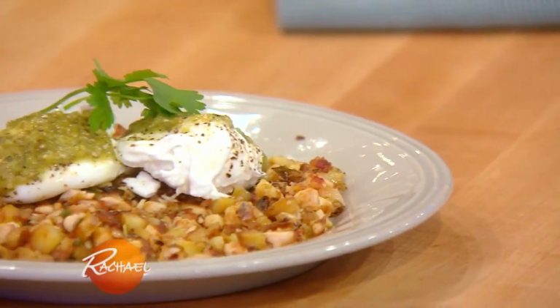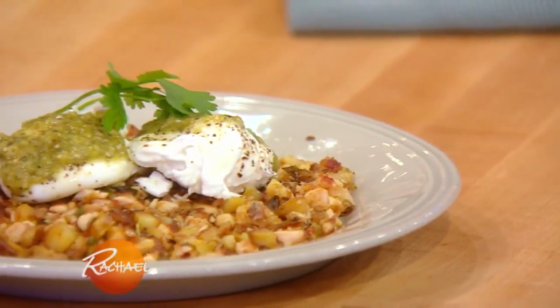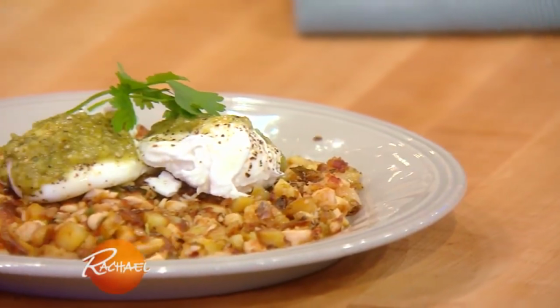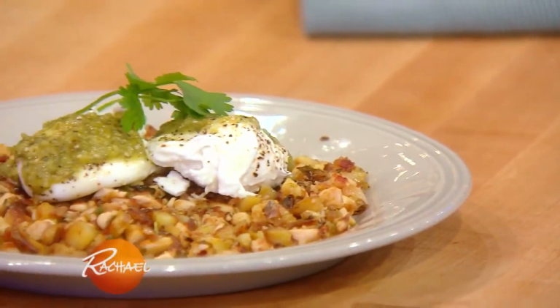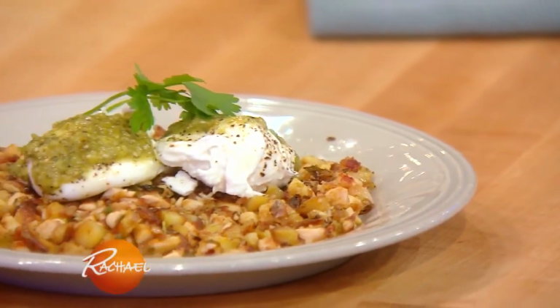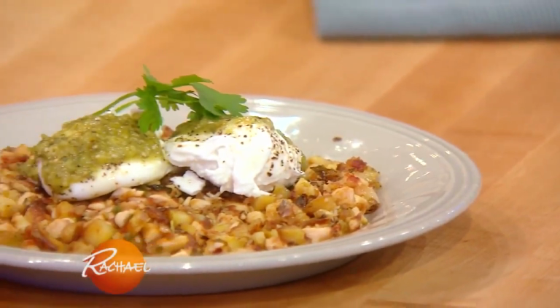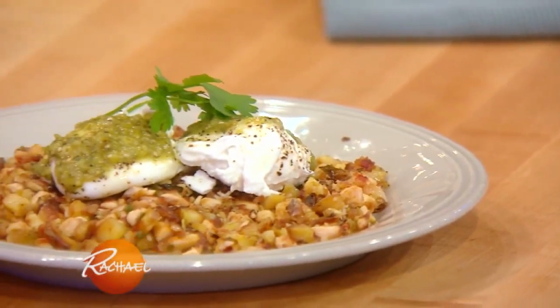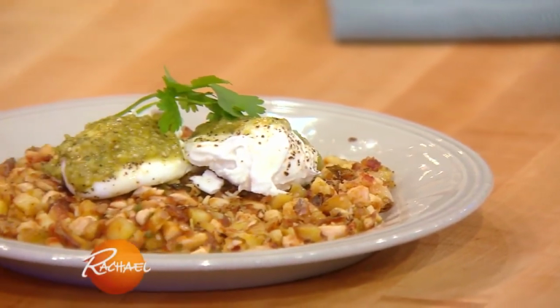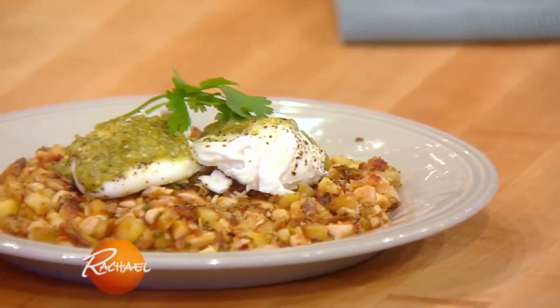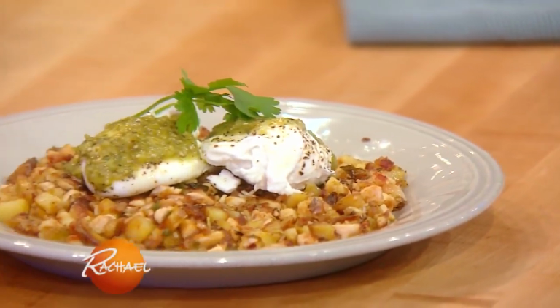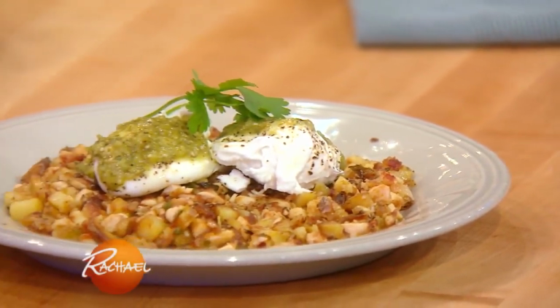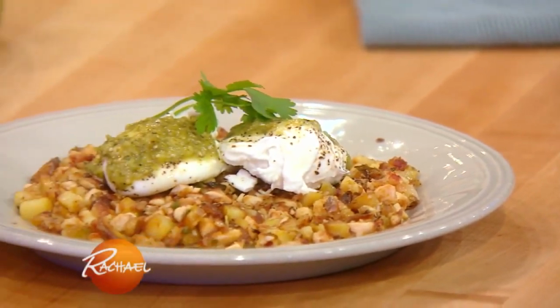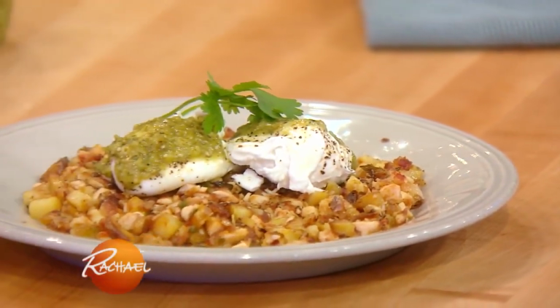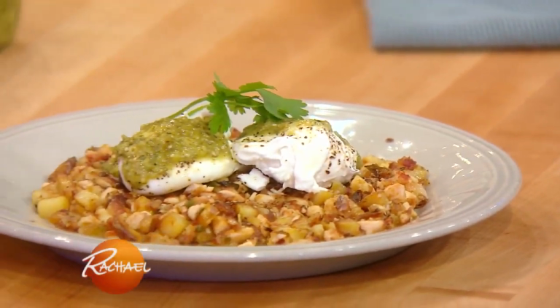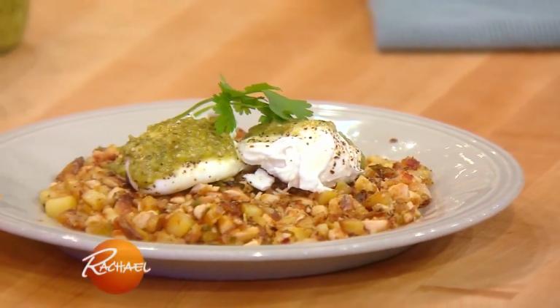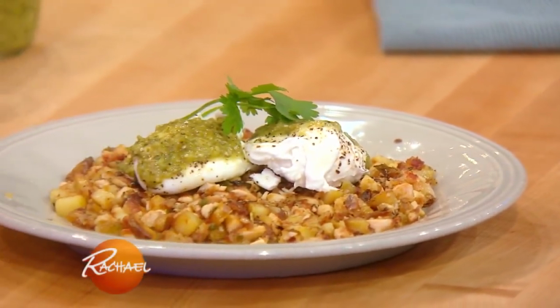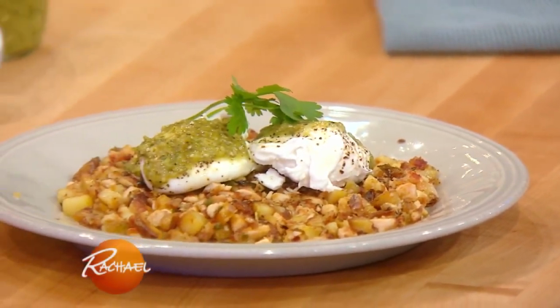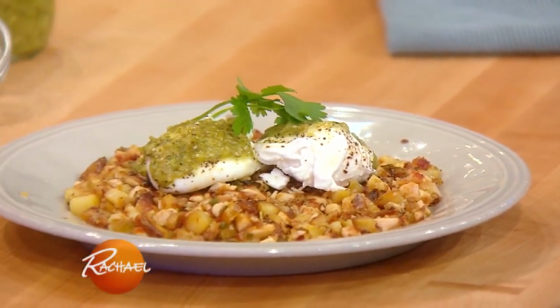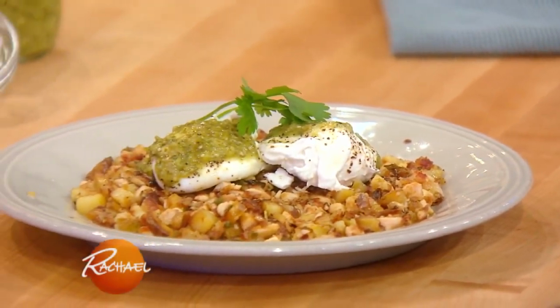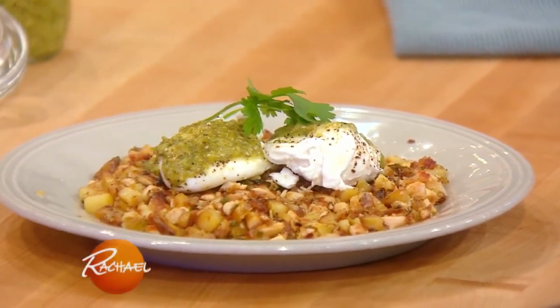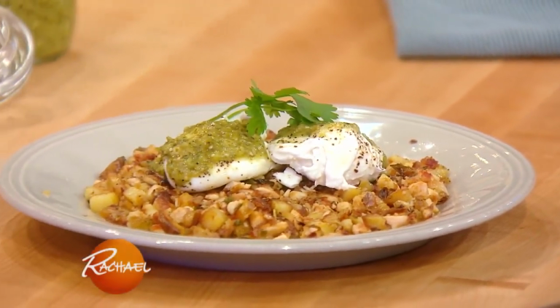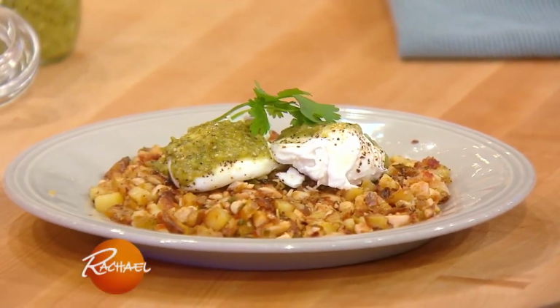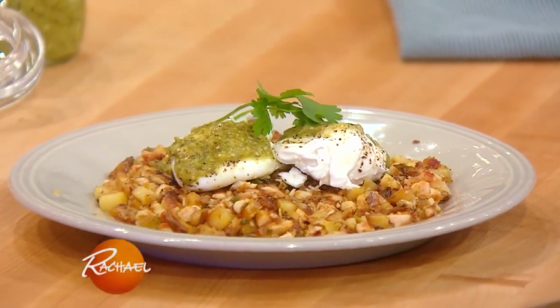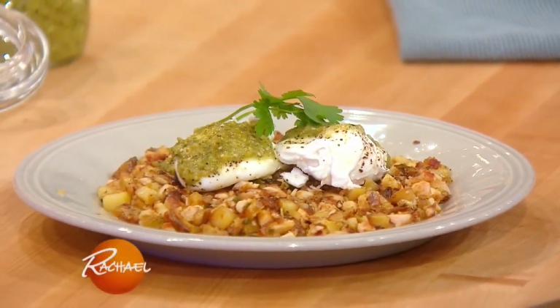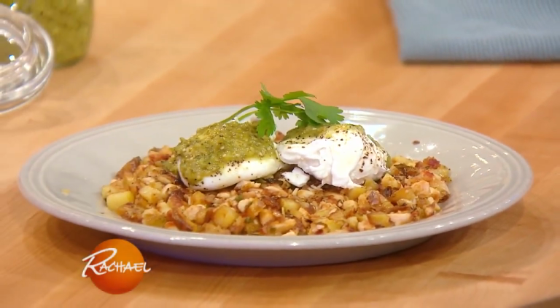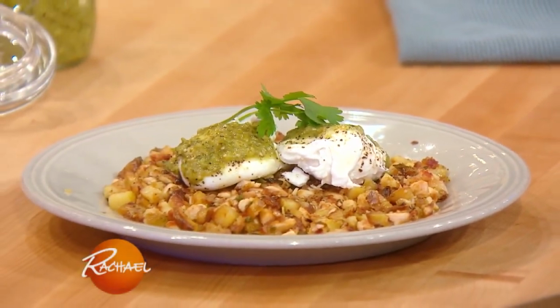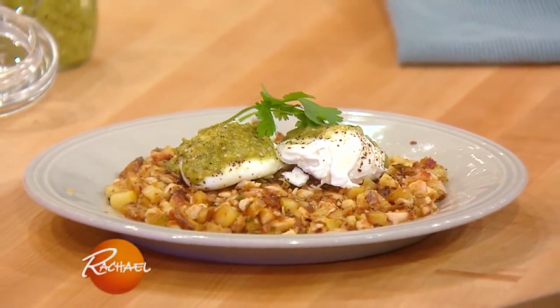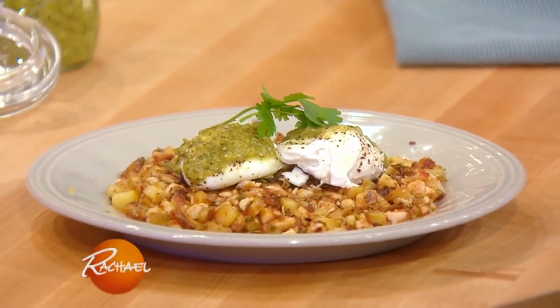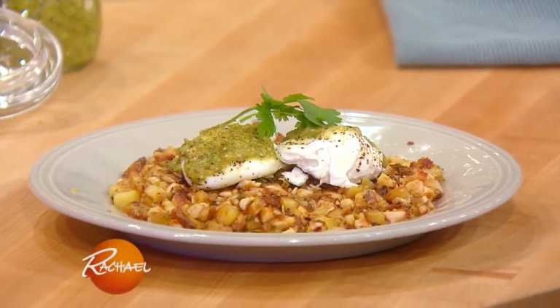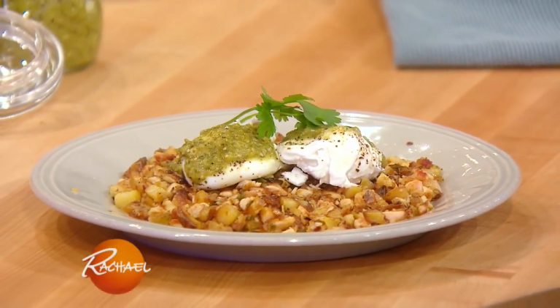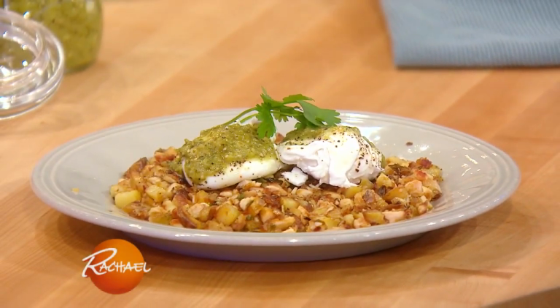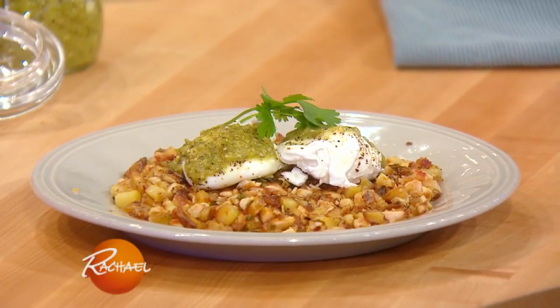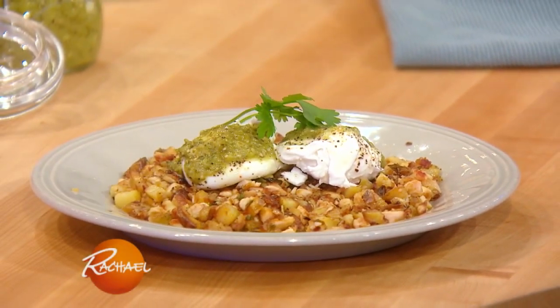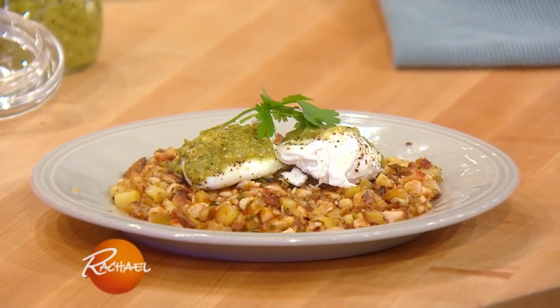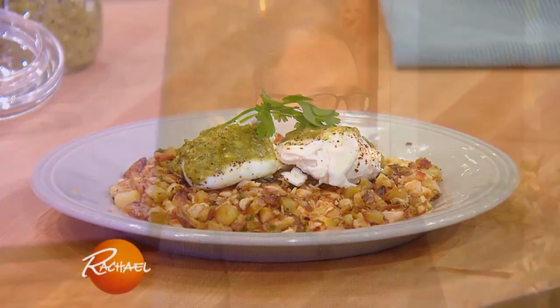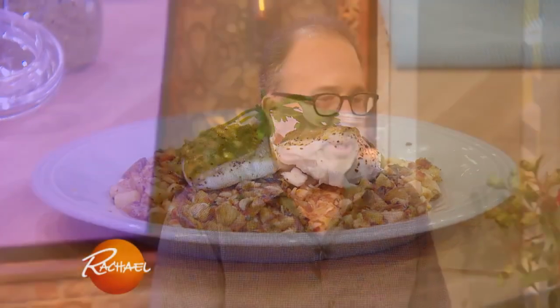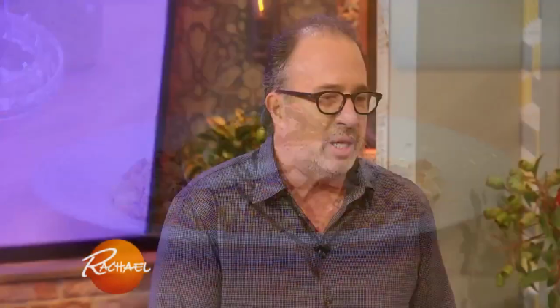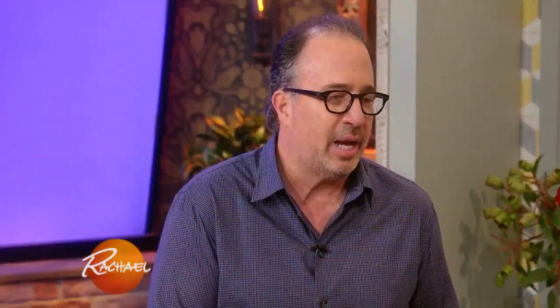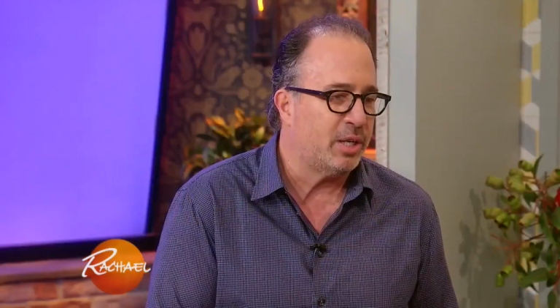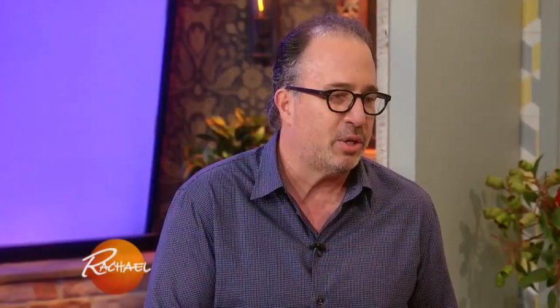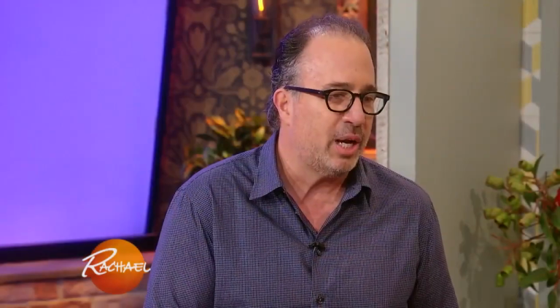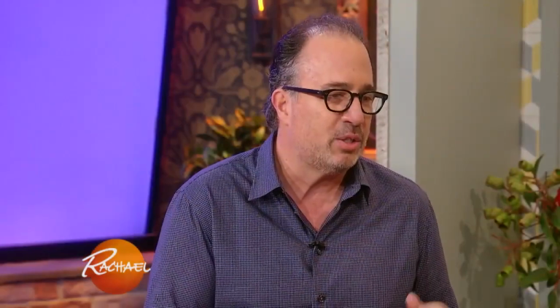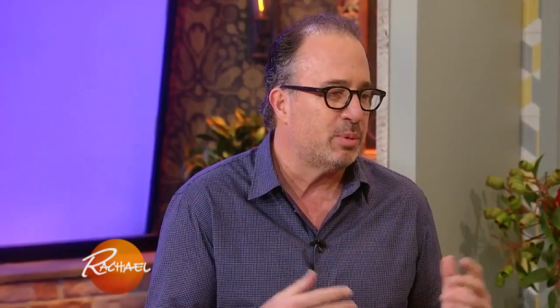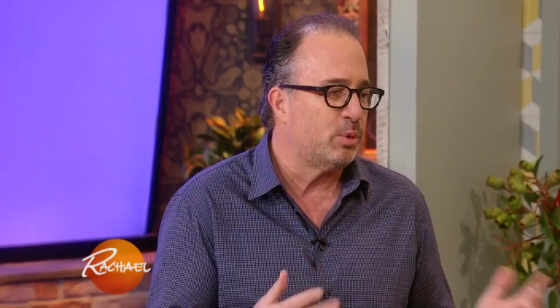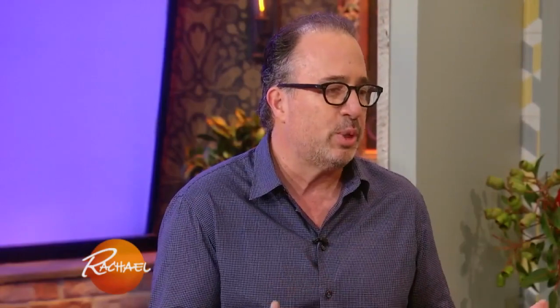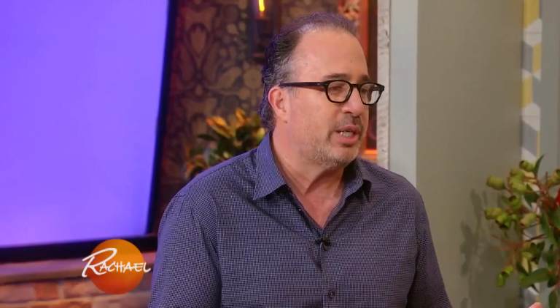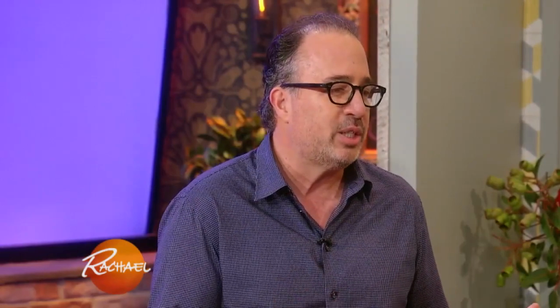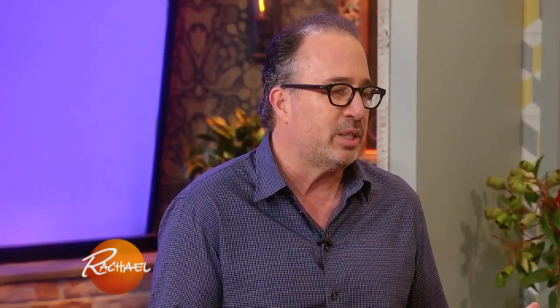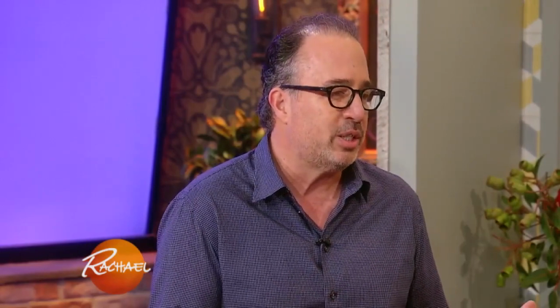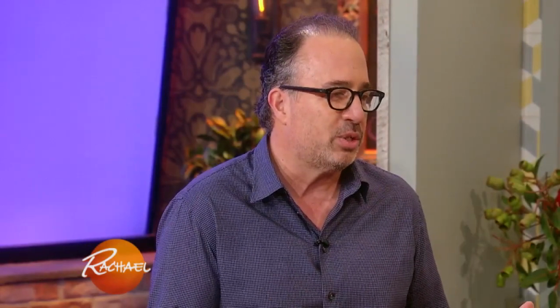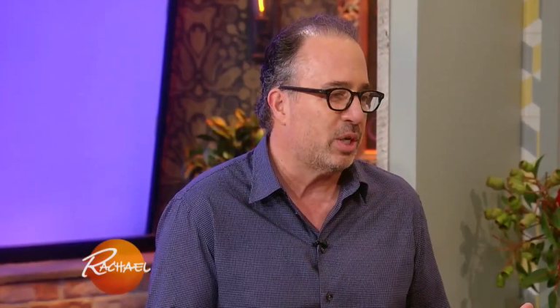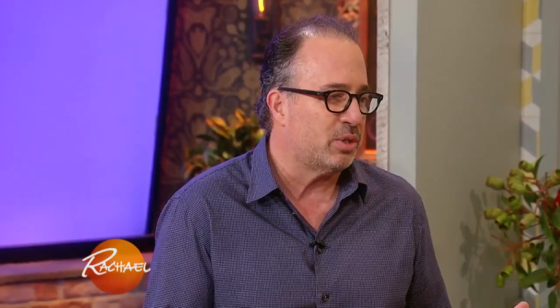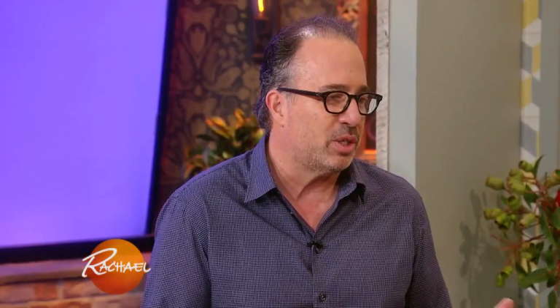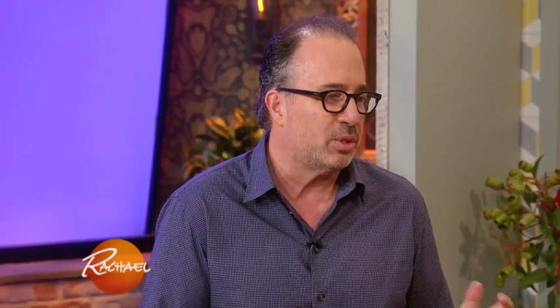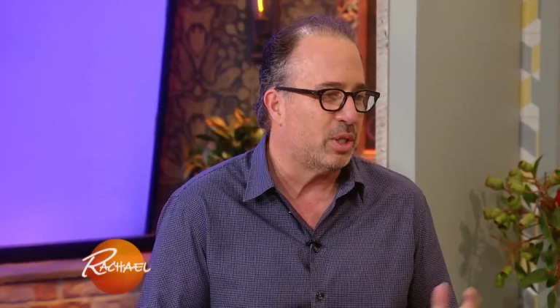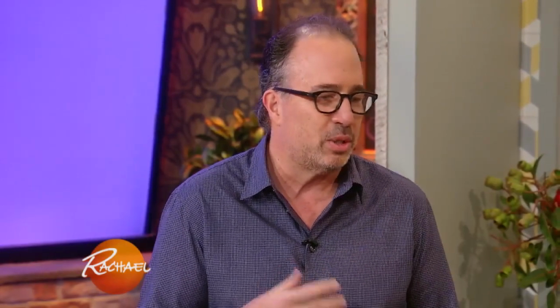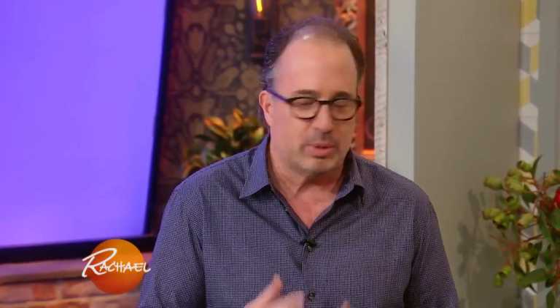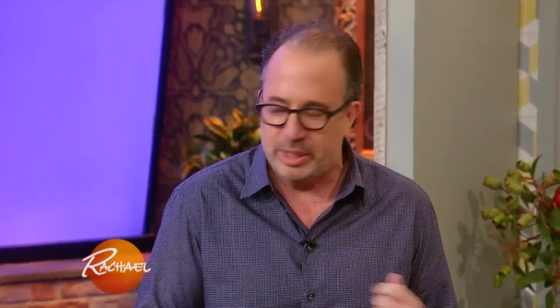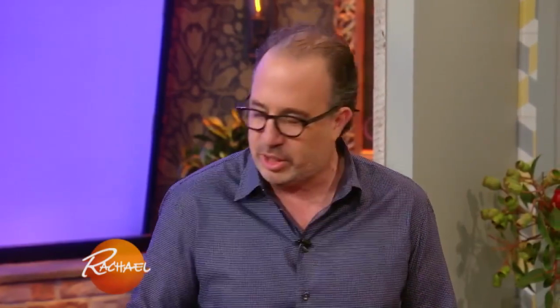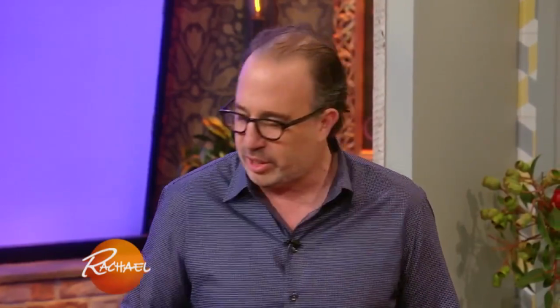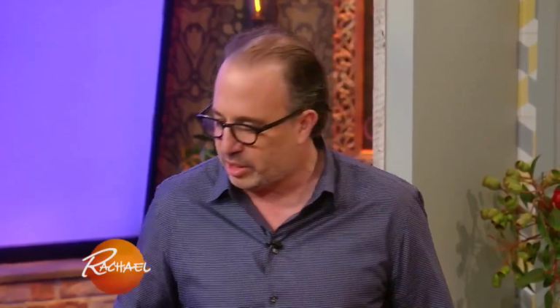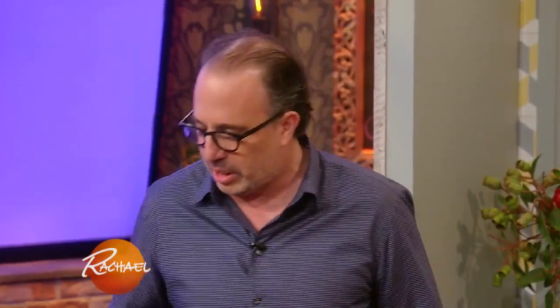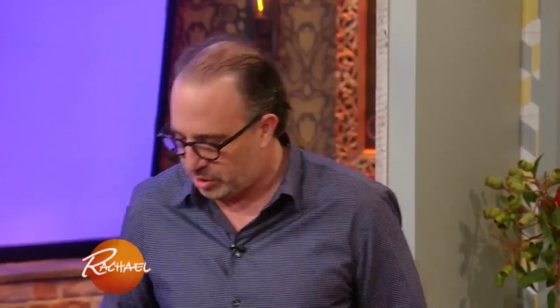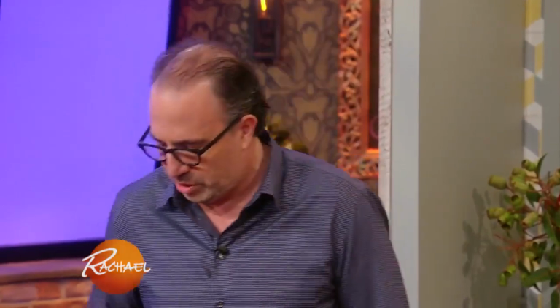Poached eggs, turkey hash, and inspired by a meal I had at your house, some green chili sauce — also a little green chili salsa.